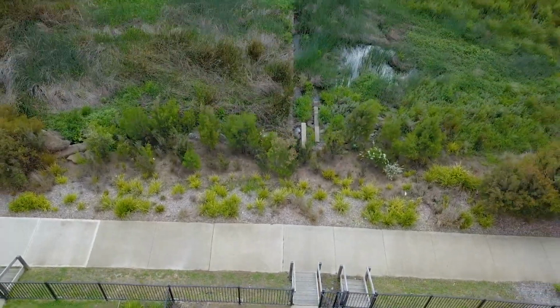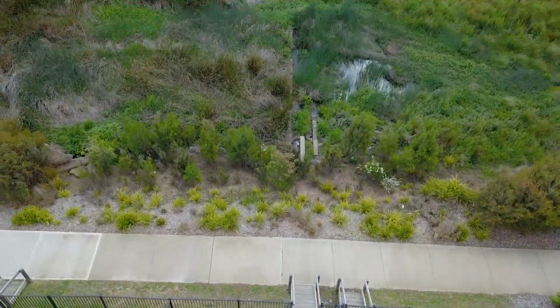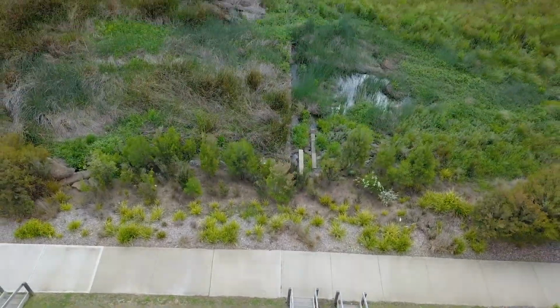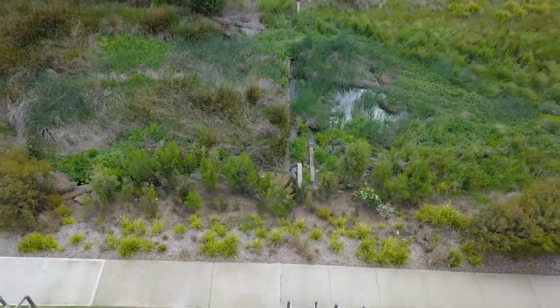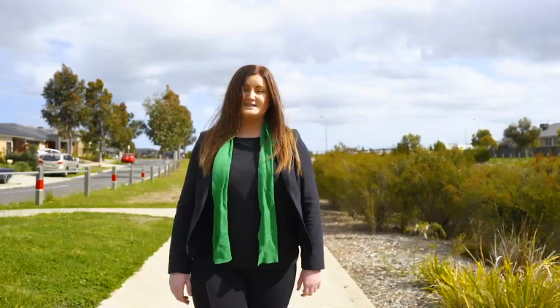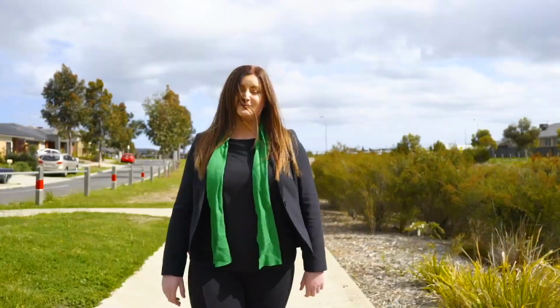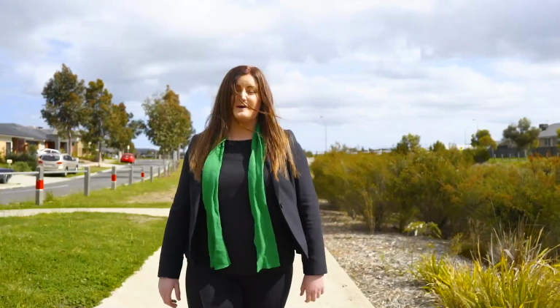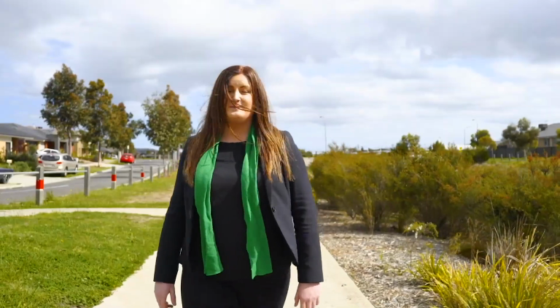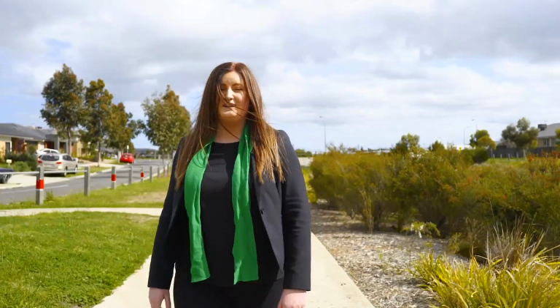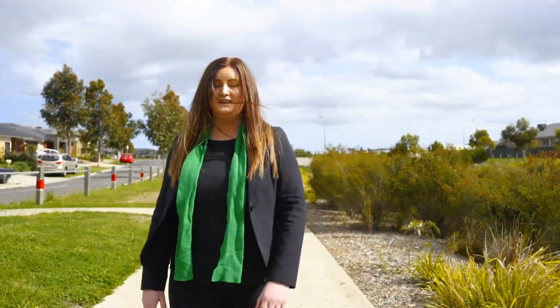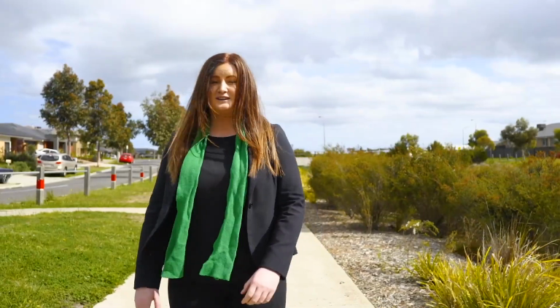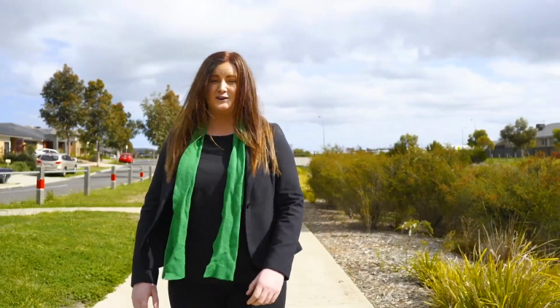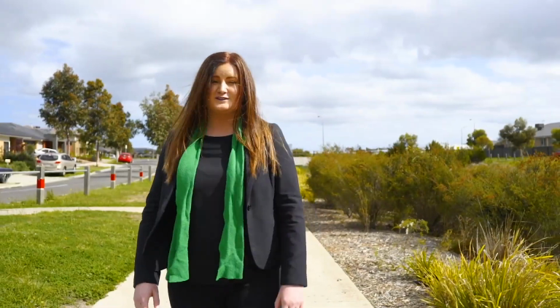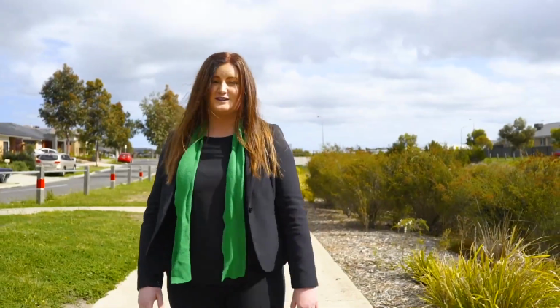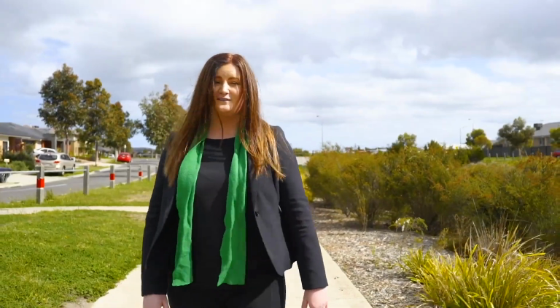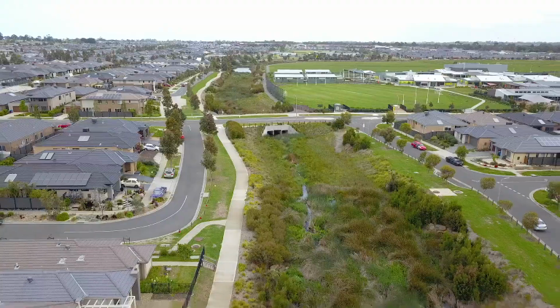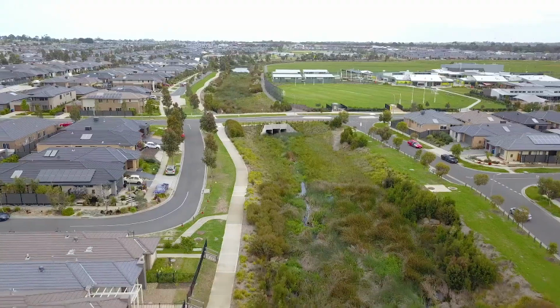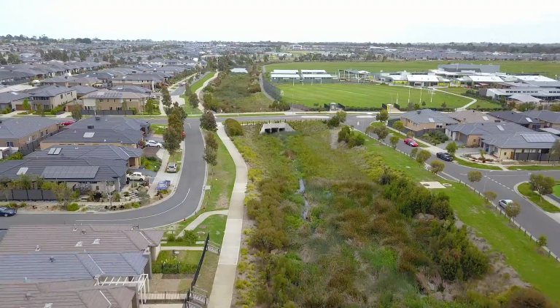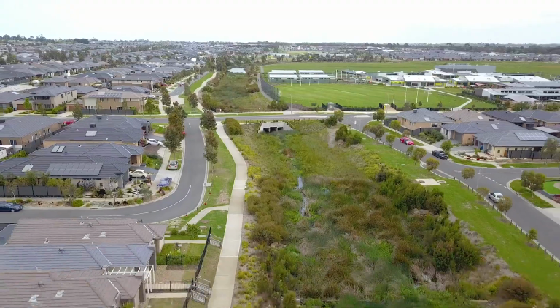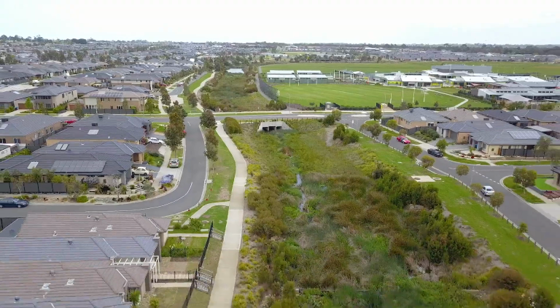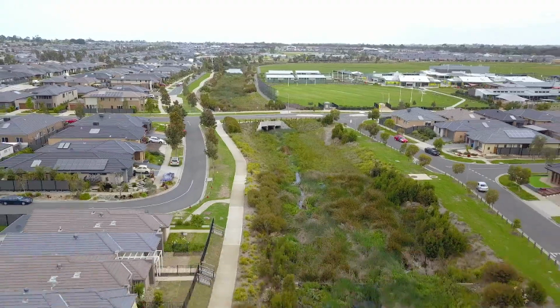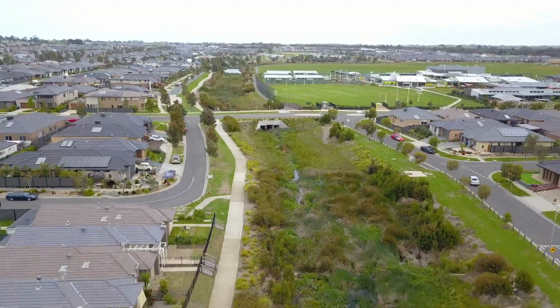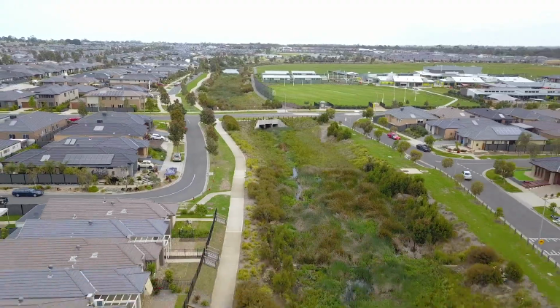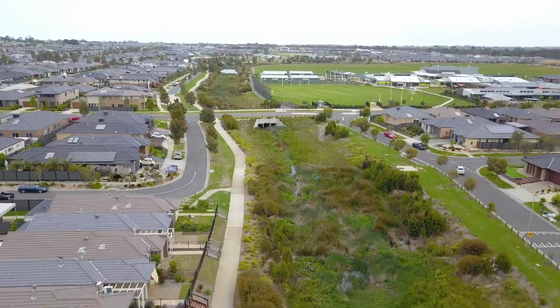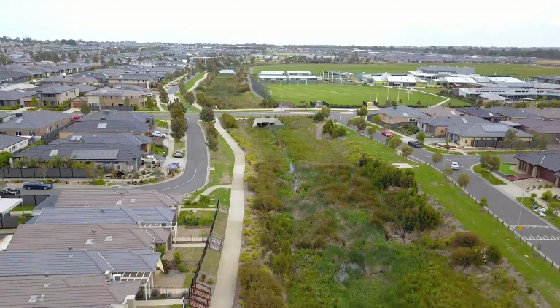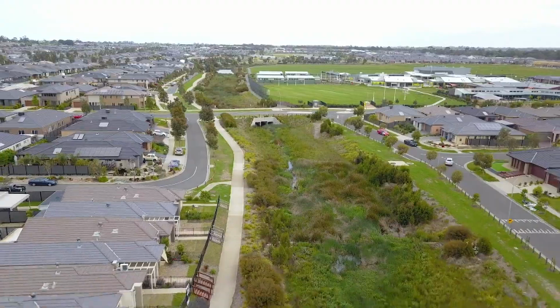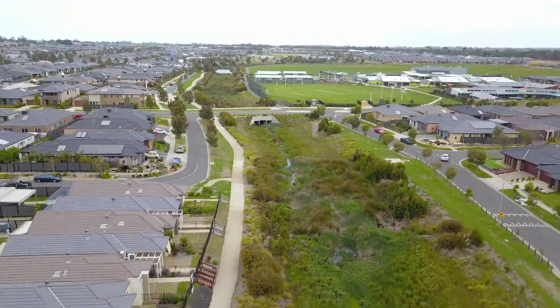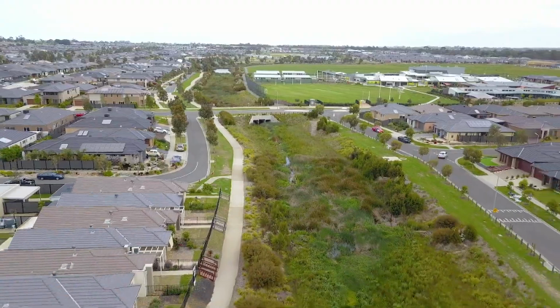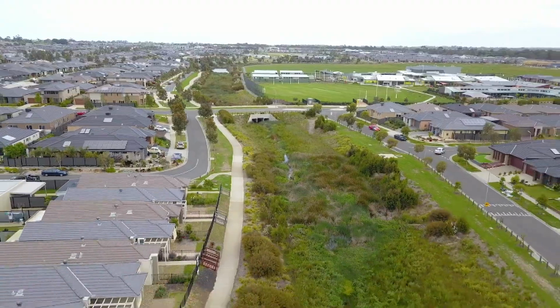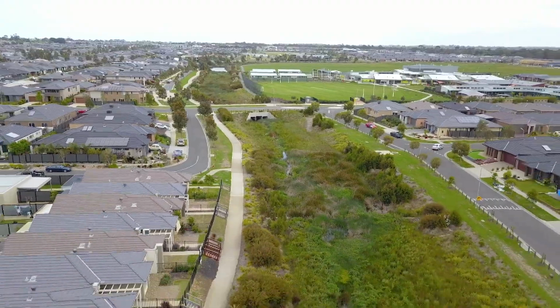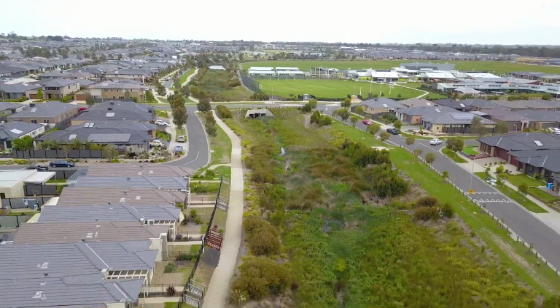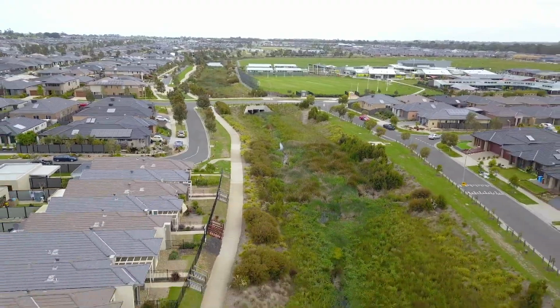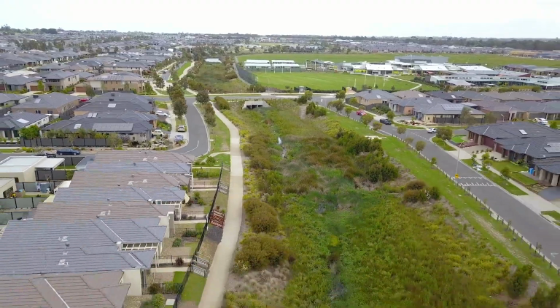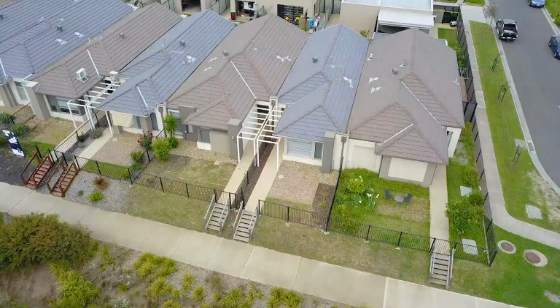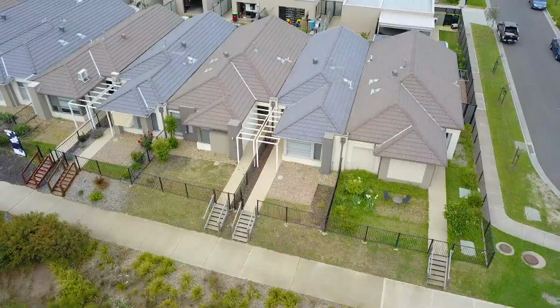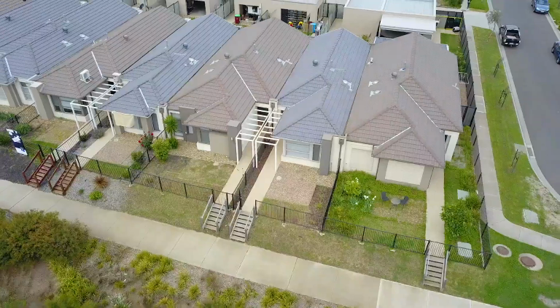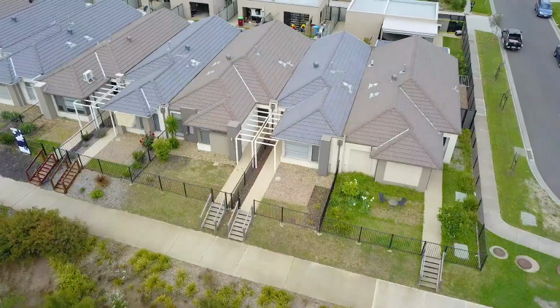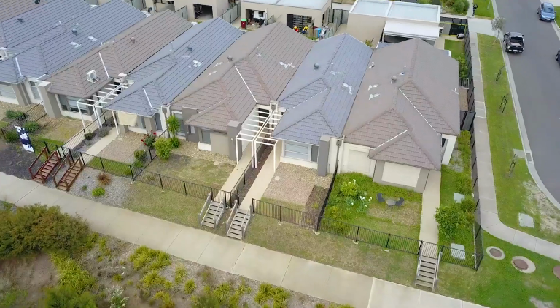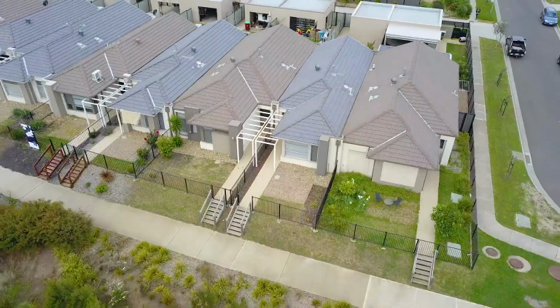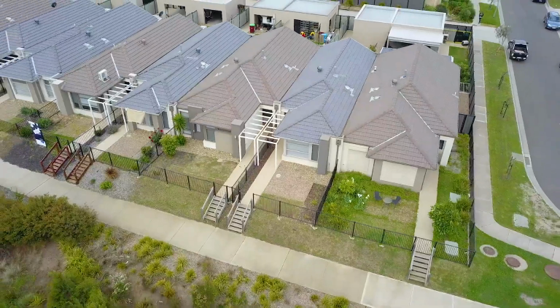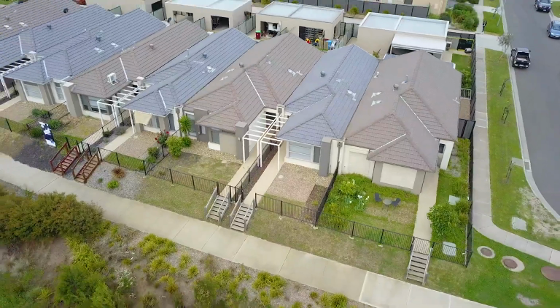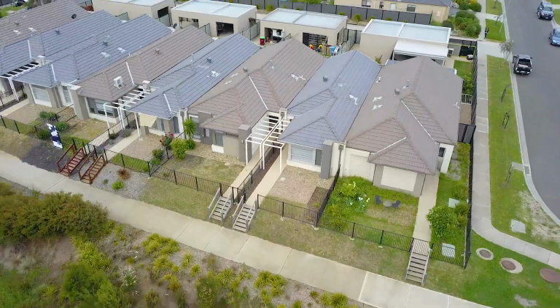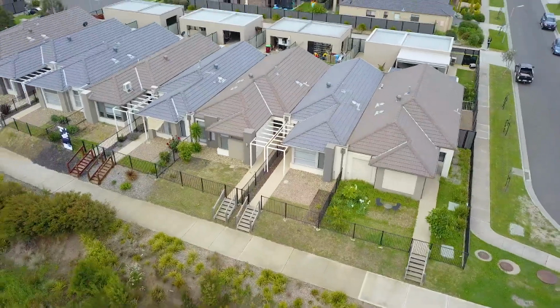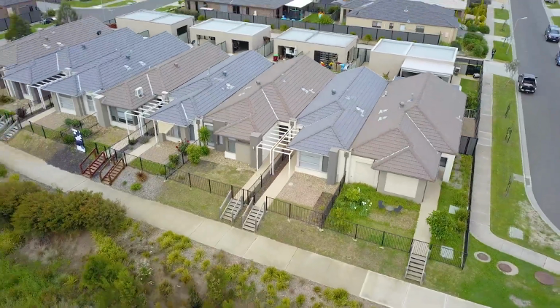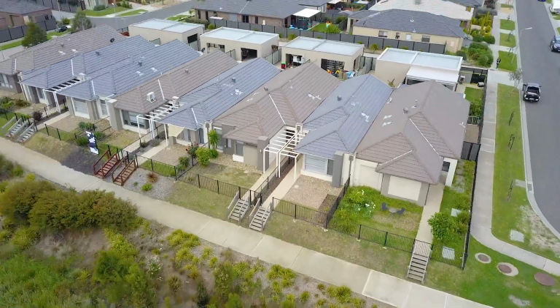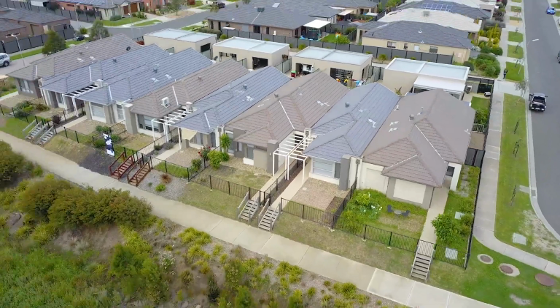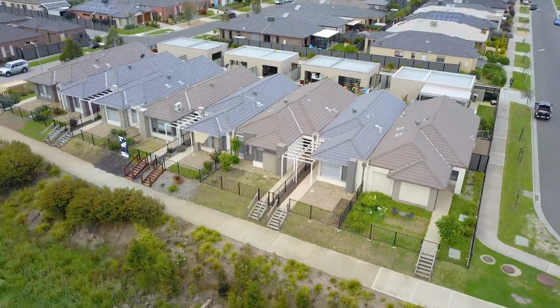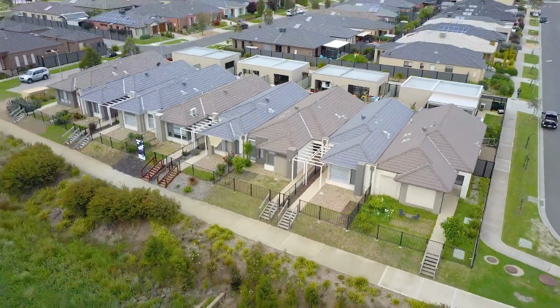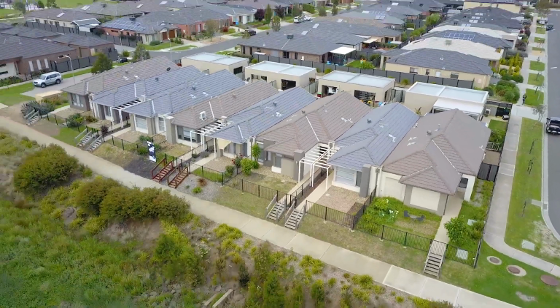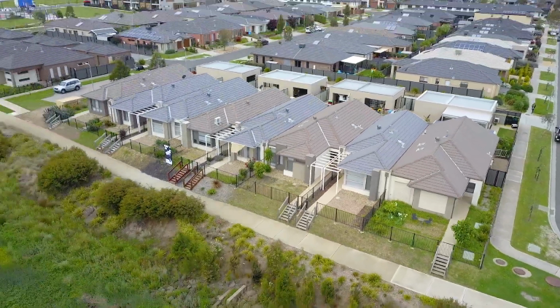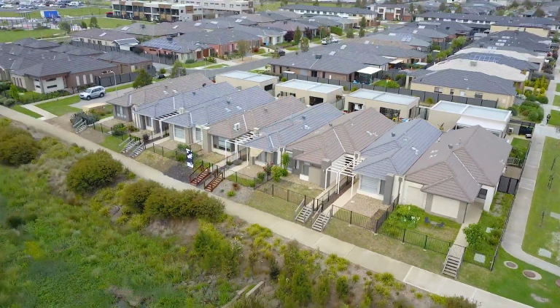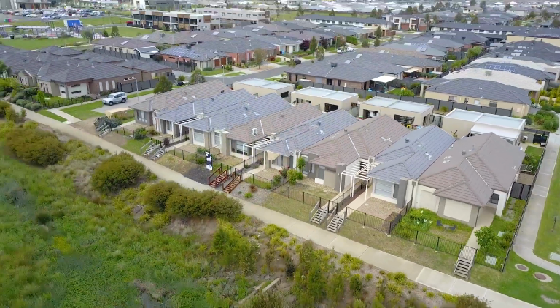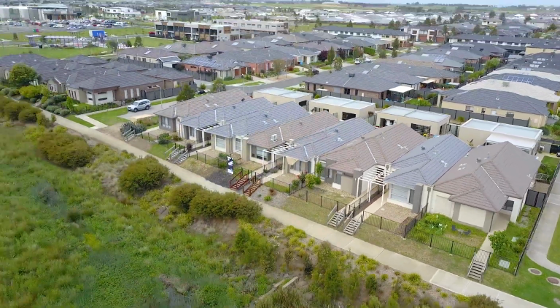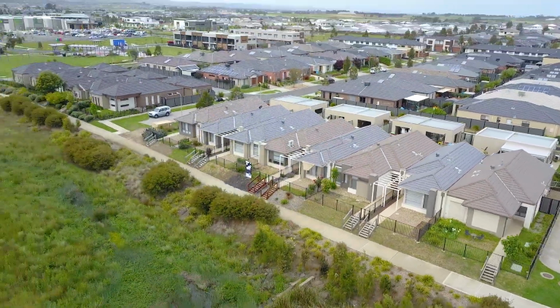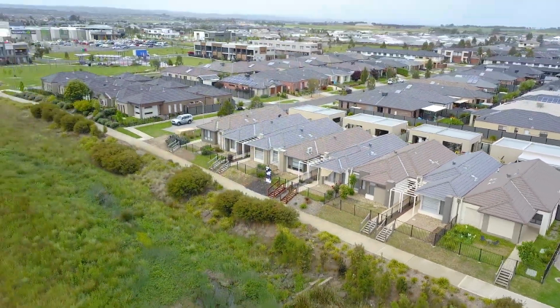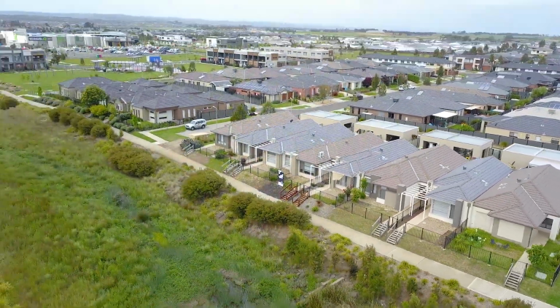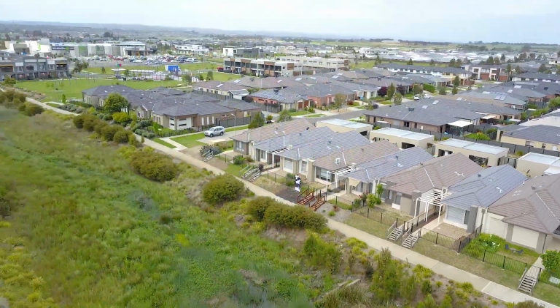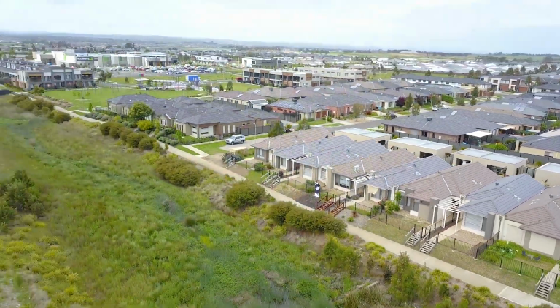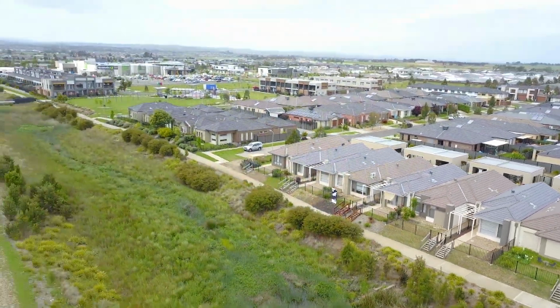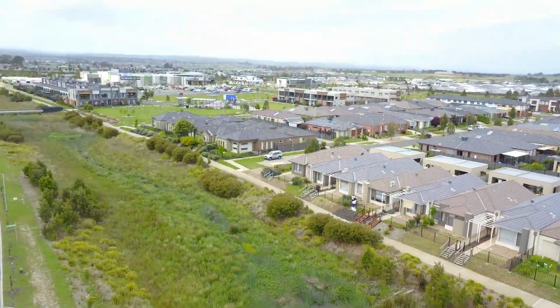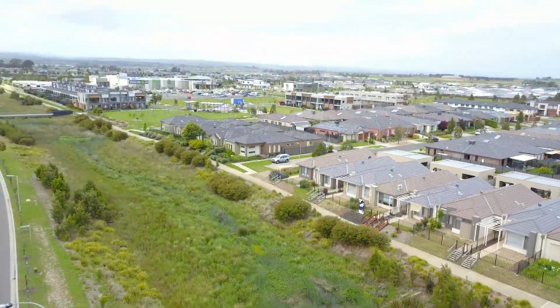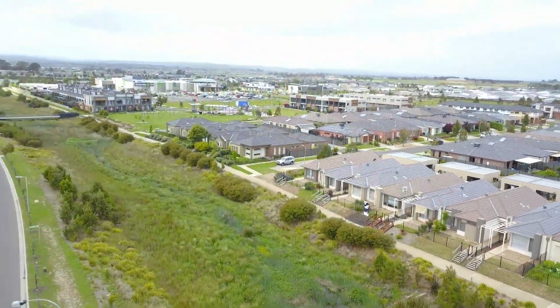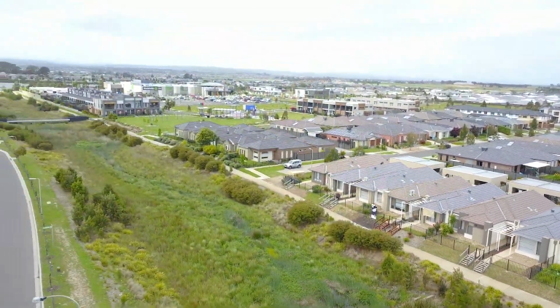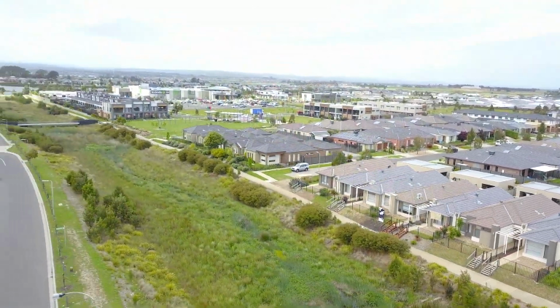Adjacent to the property, you'll also find a beautiful walking path that leads you to Willandra Rise Primary School, as well as Willandra Rise Shopping Centre.